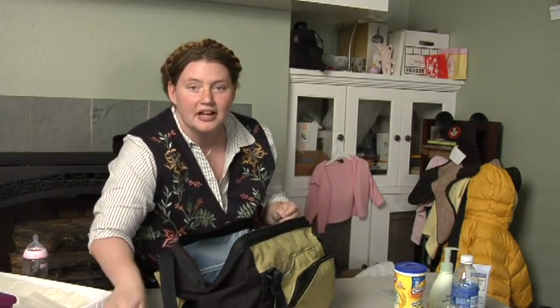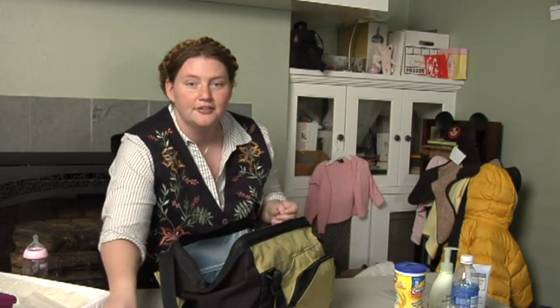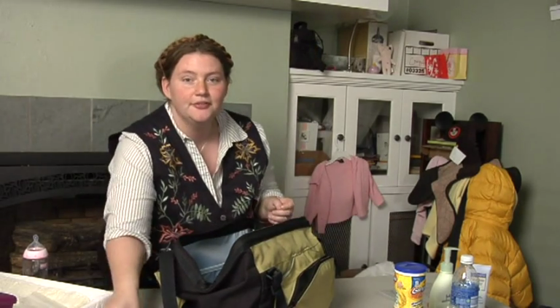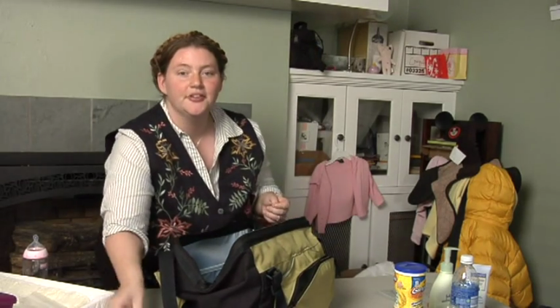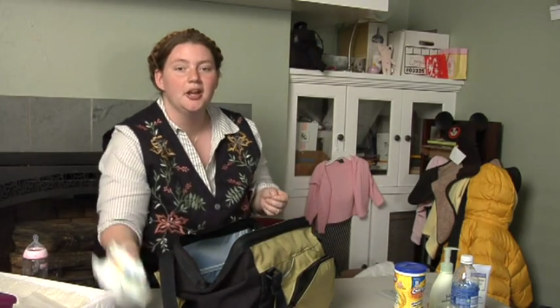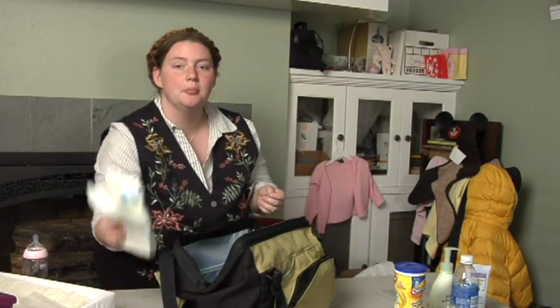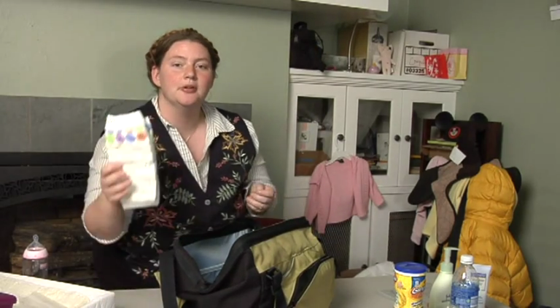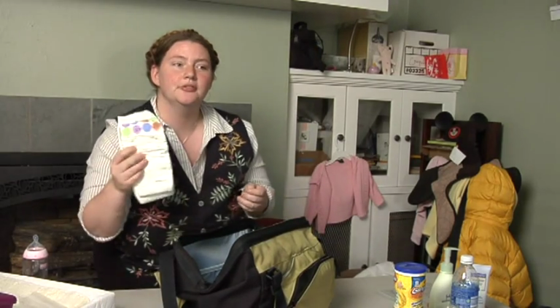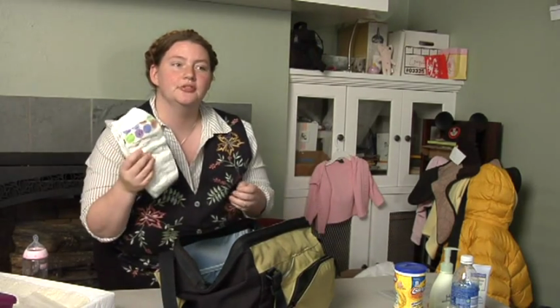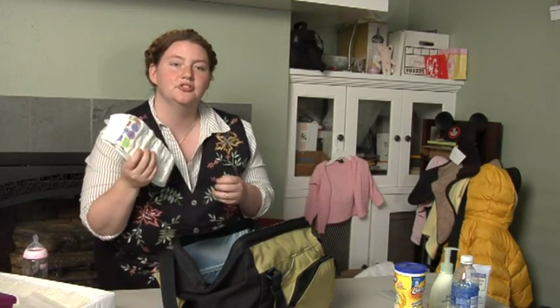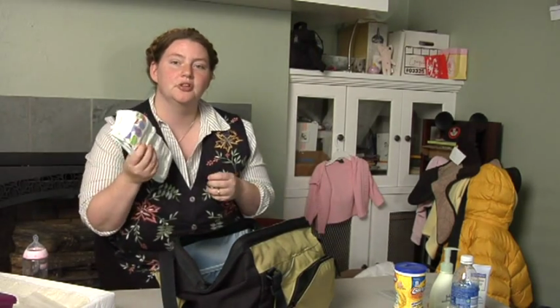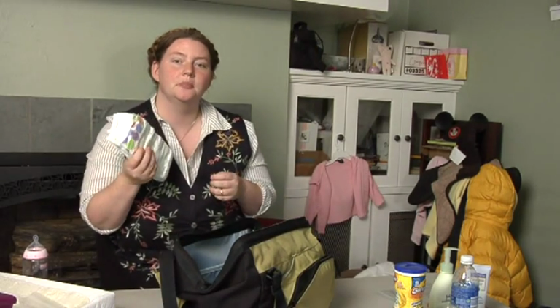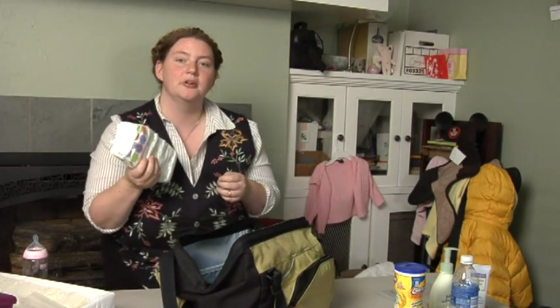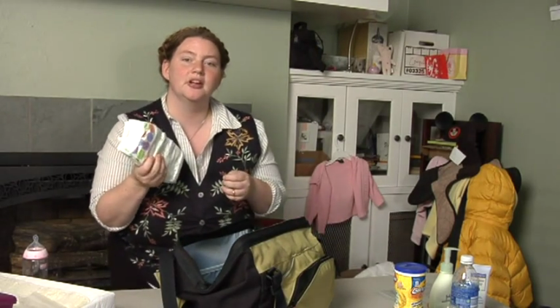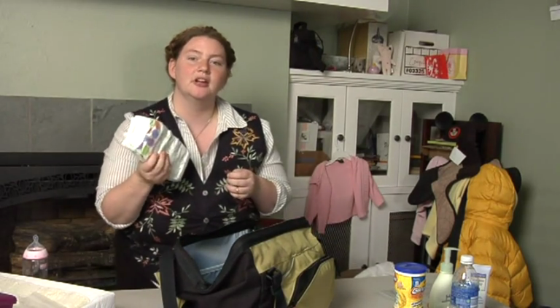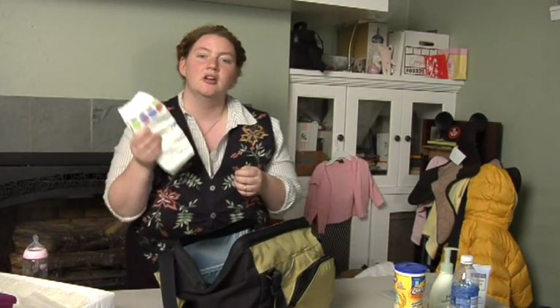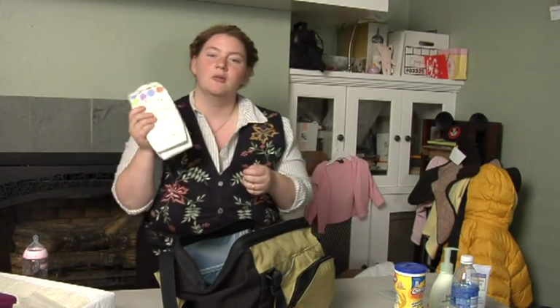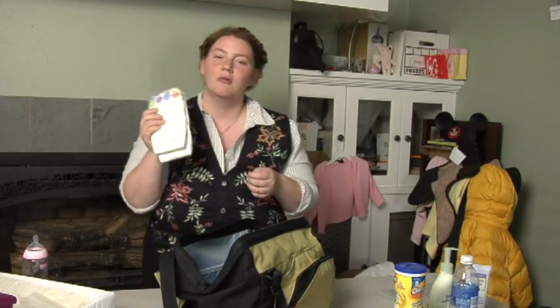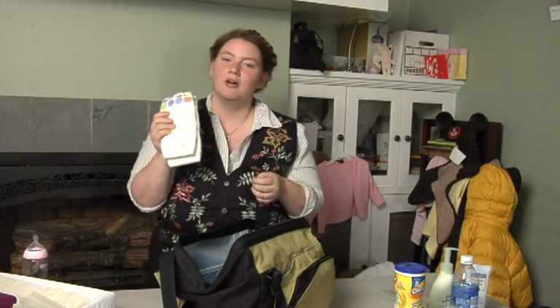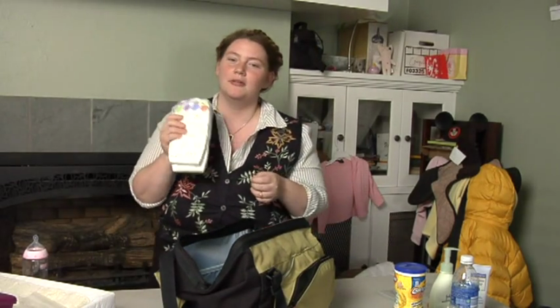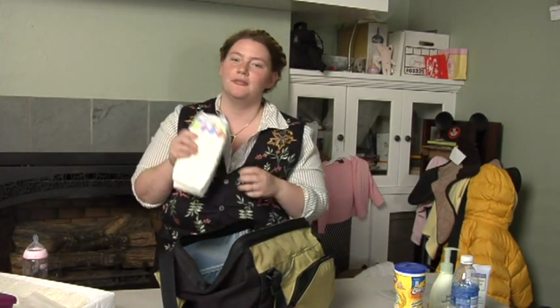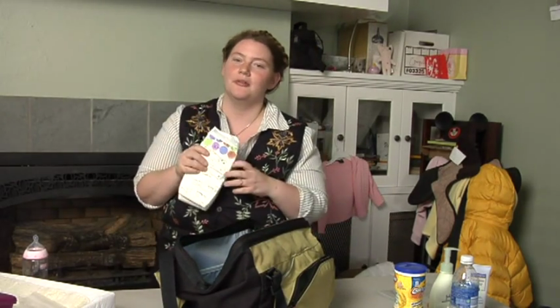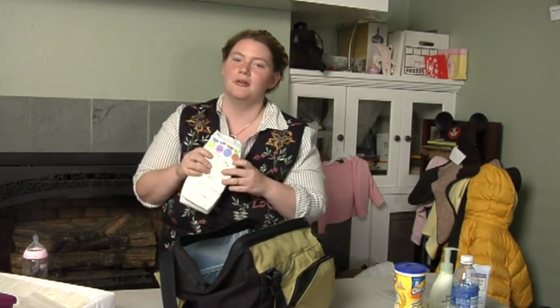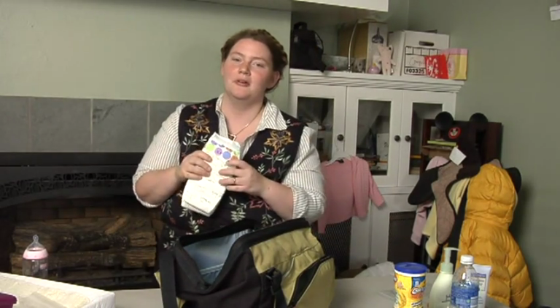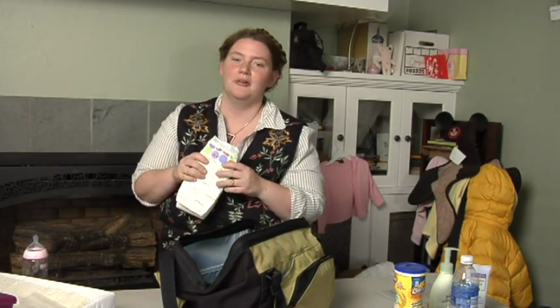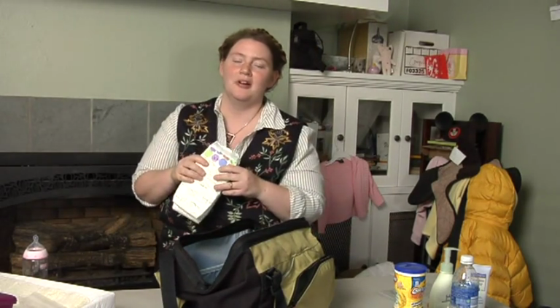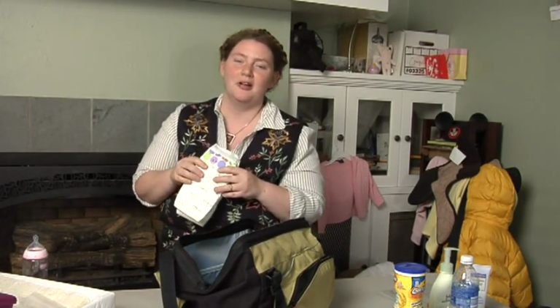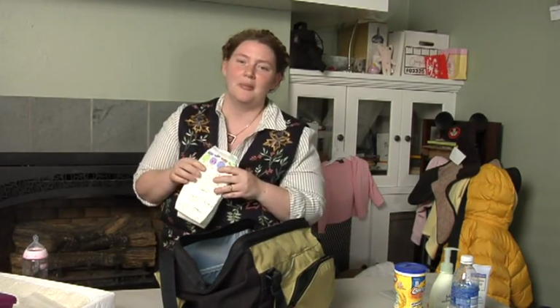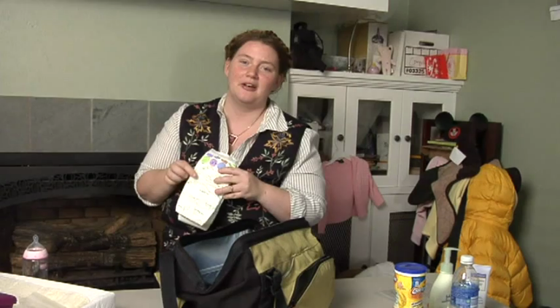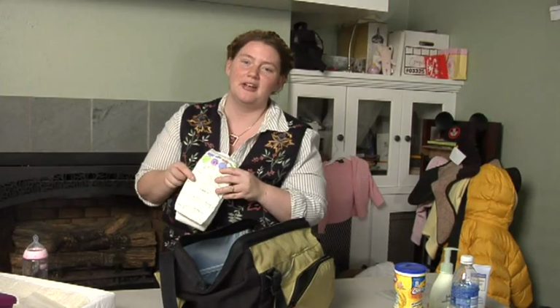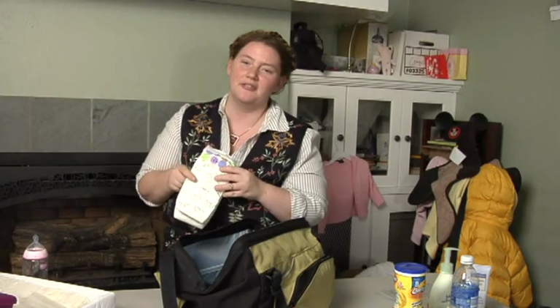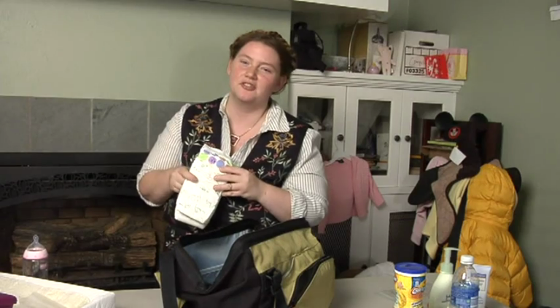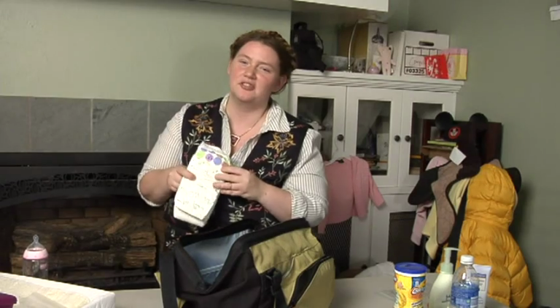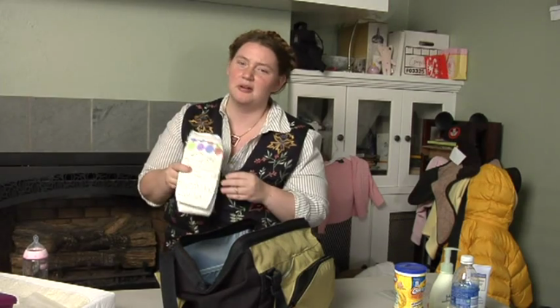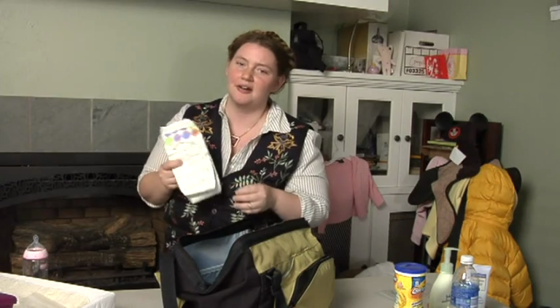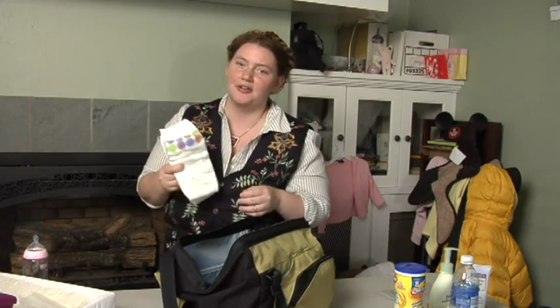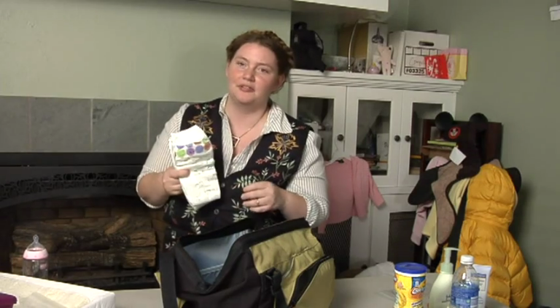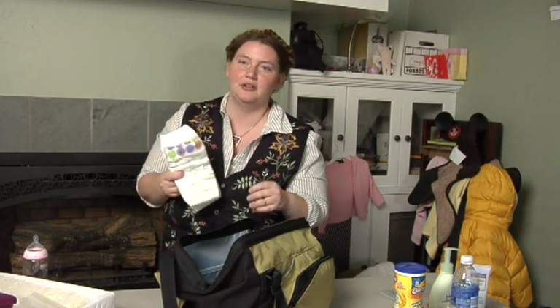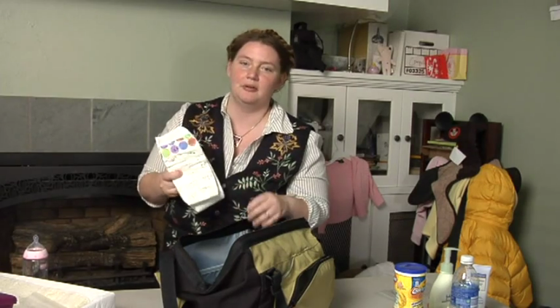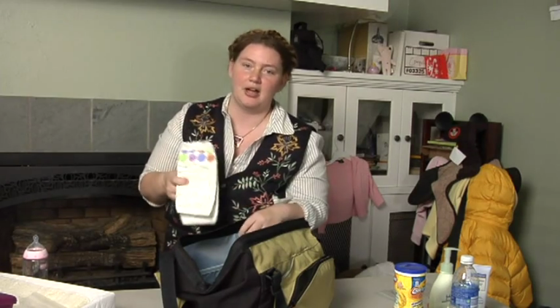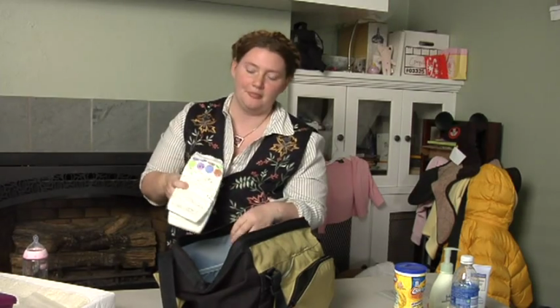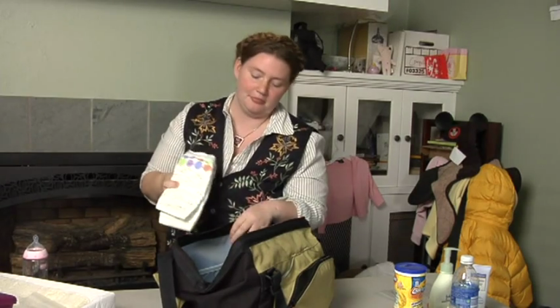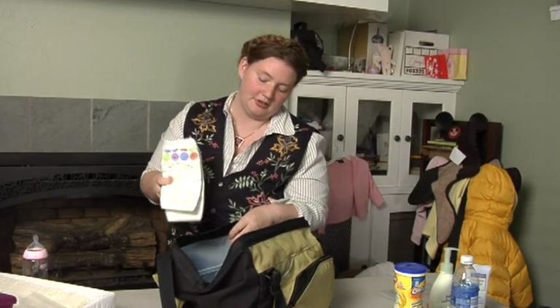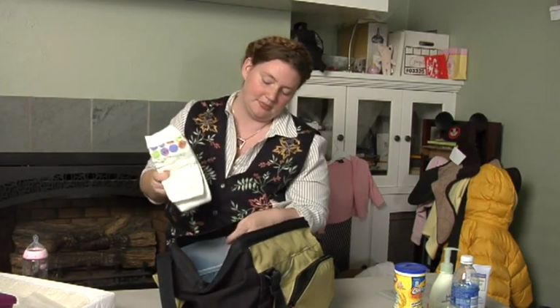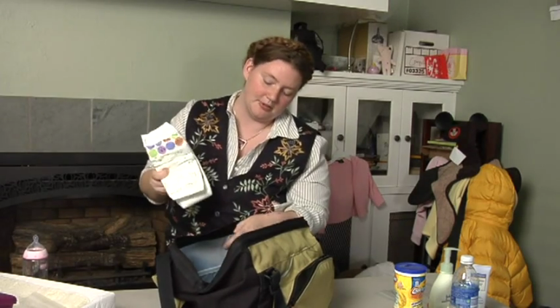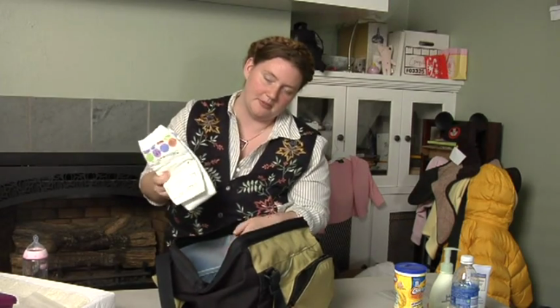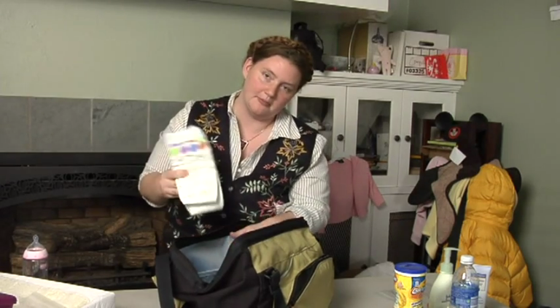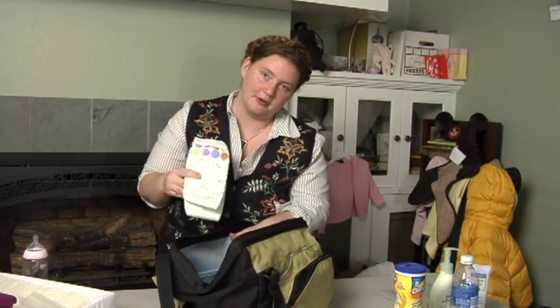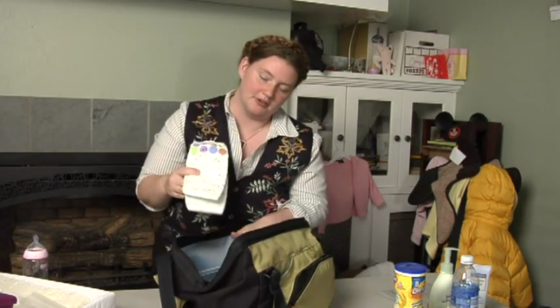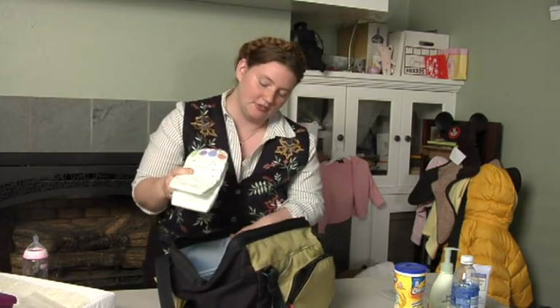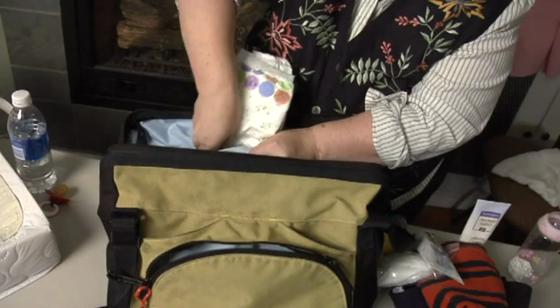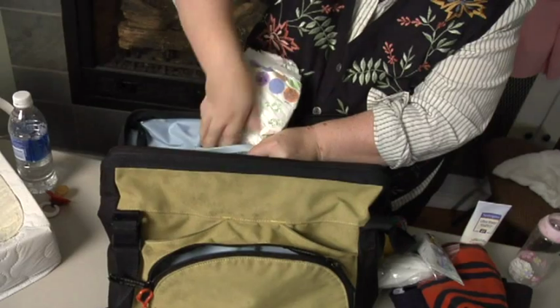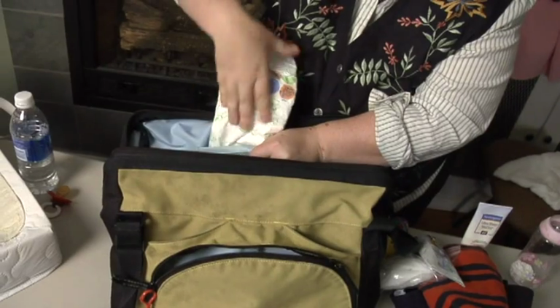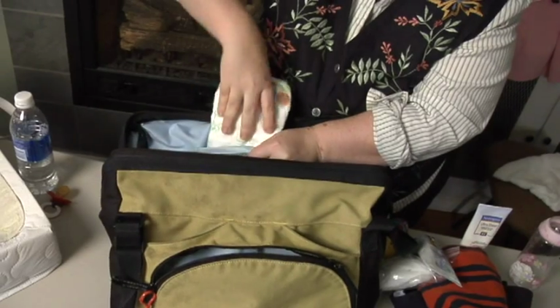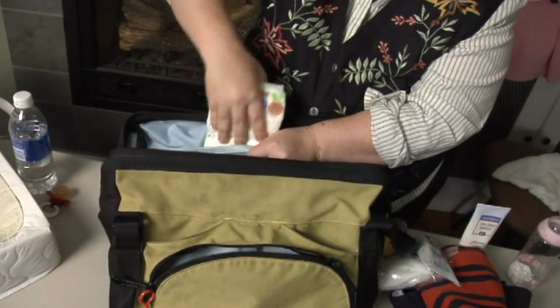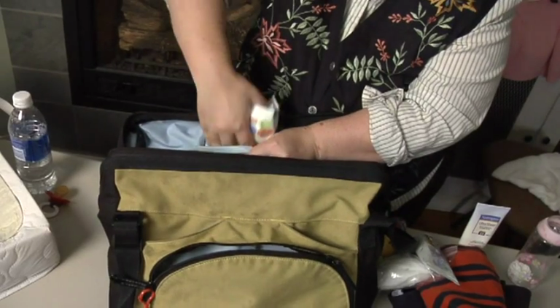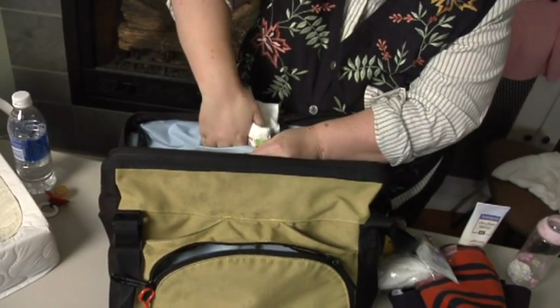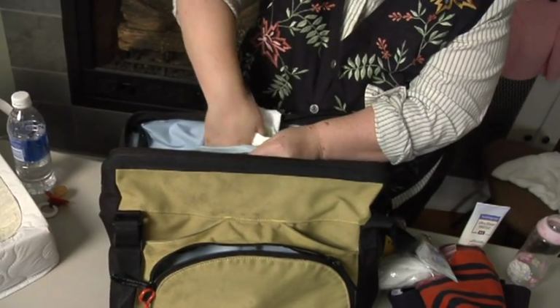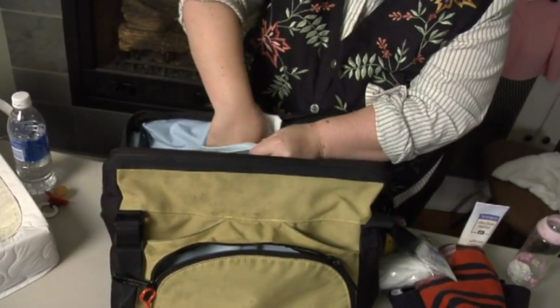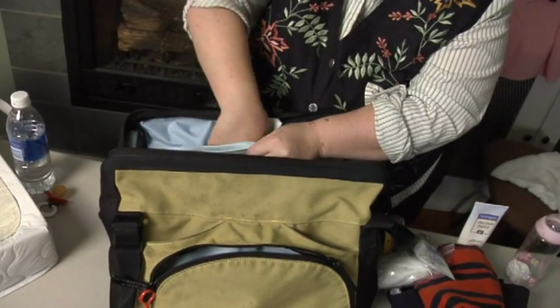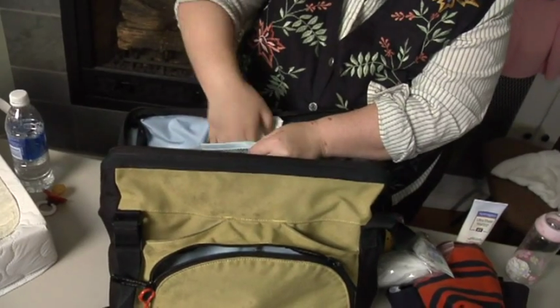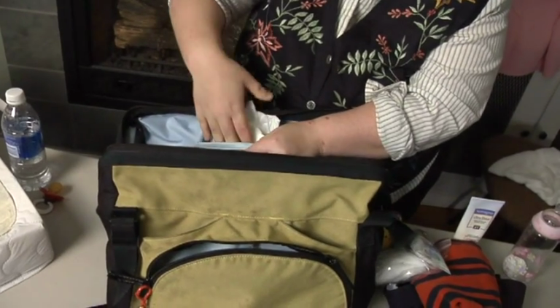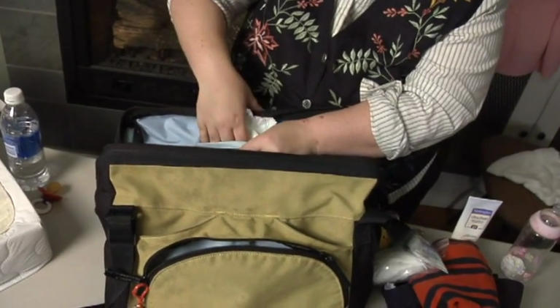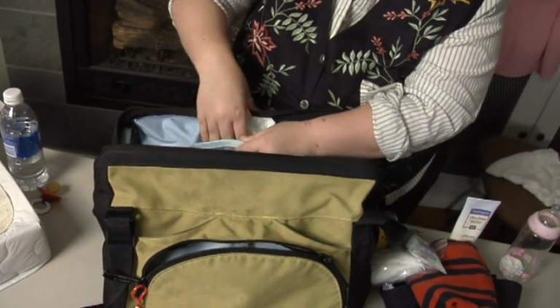As for diapers, you should bring one for about every two hours that you're out, plus maybe one or two extra for emergencies.